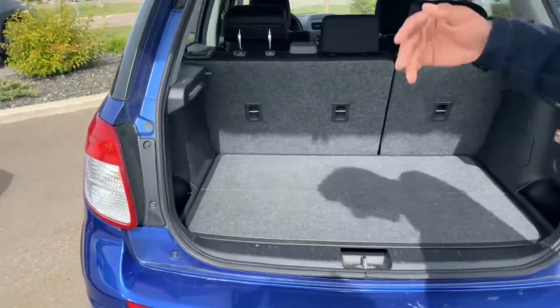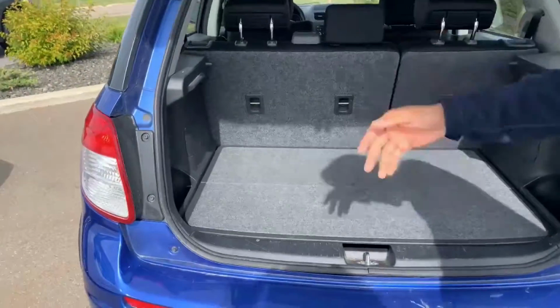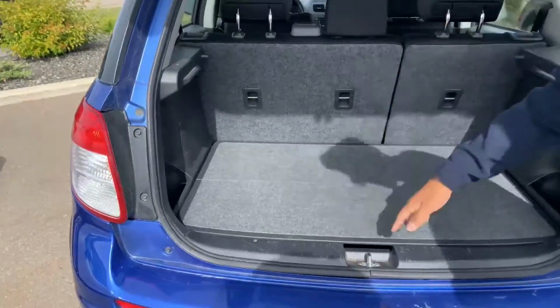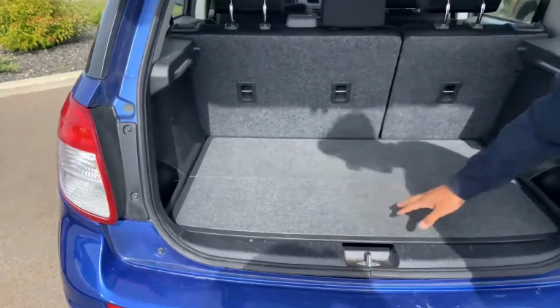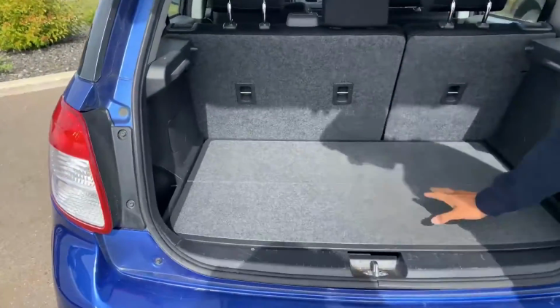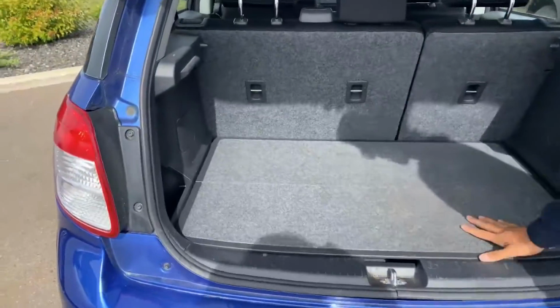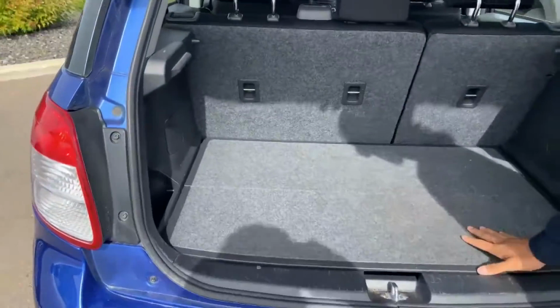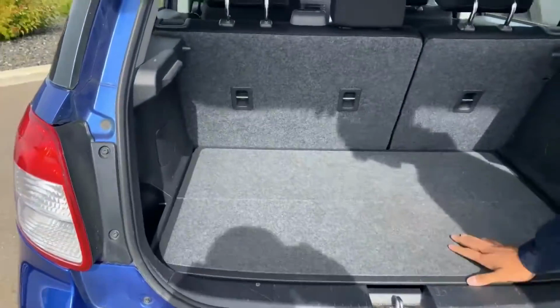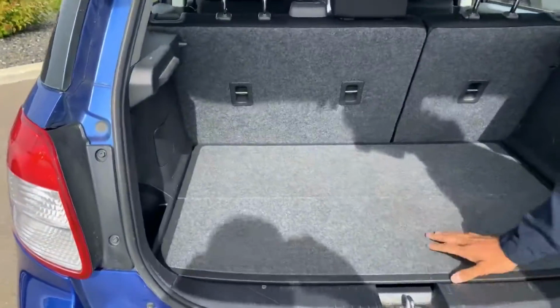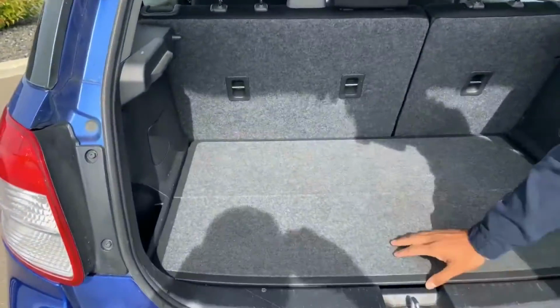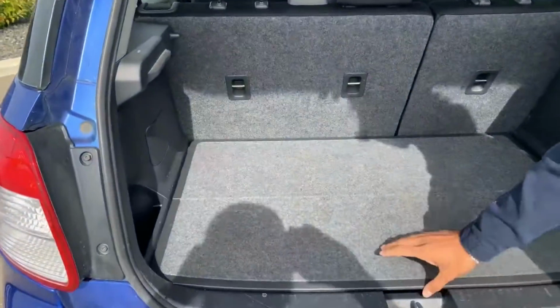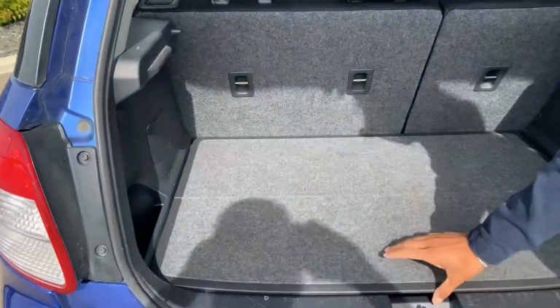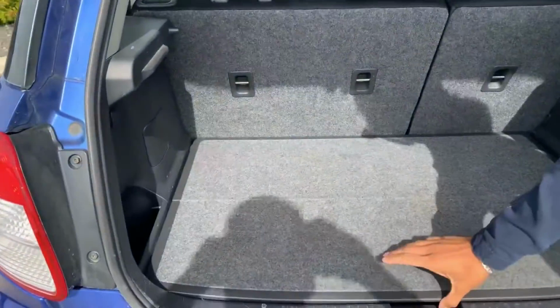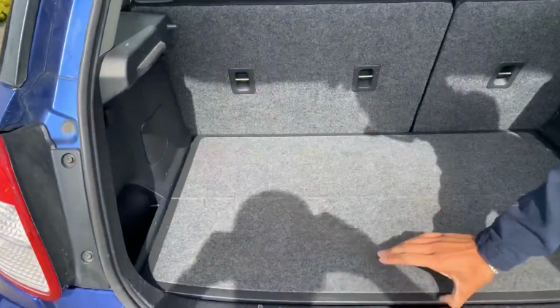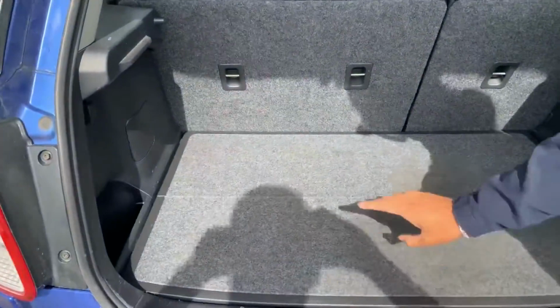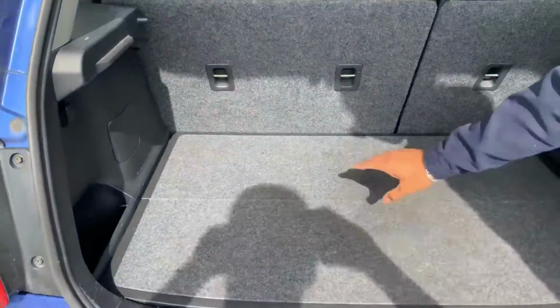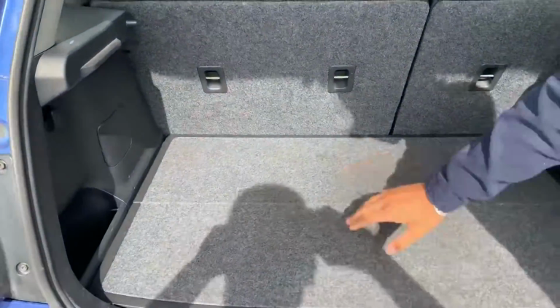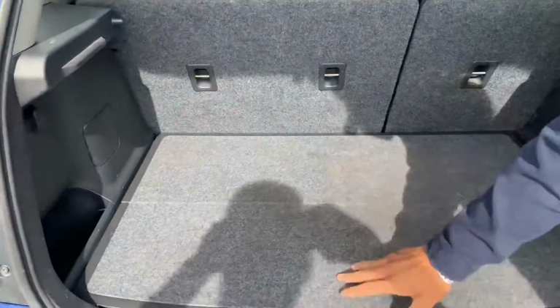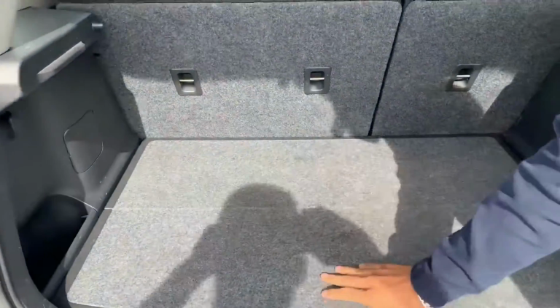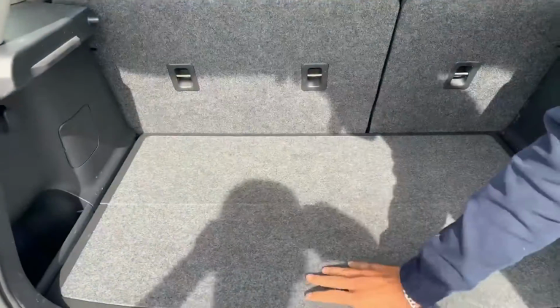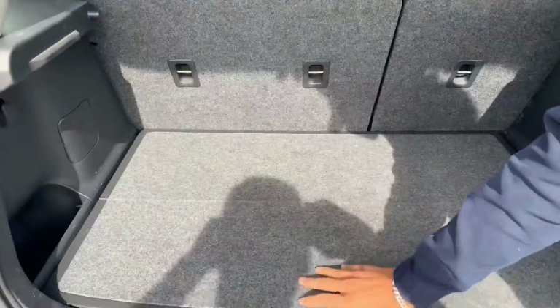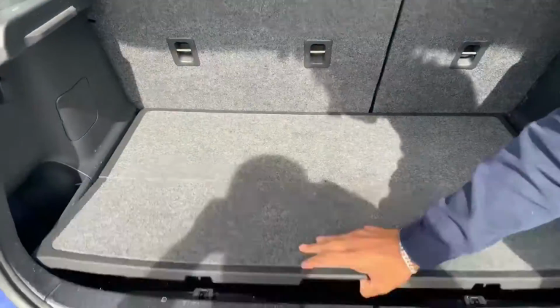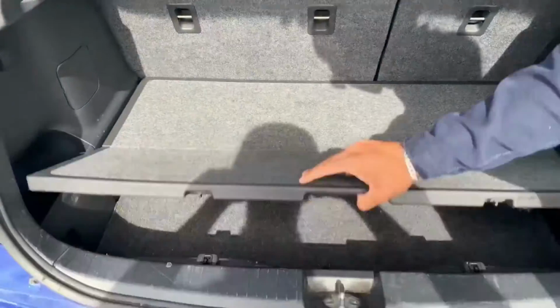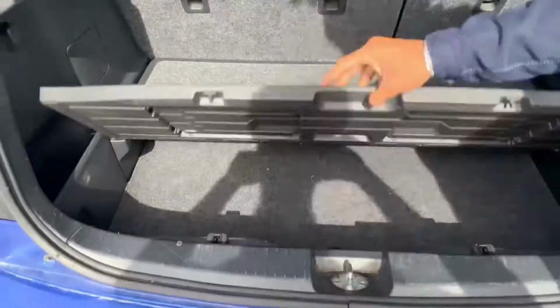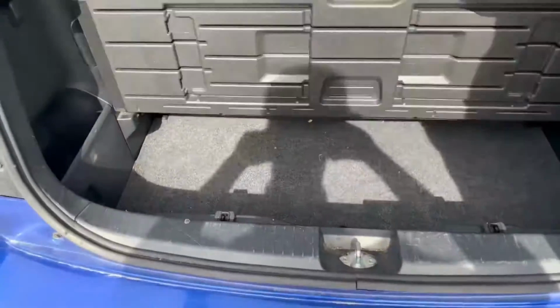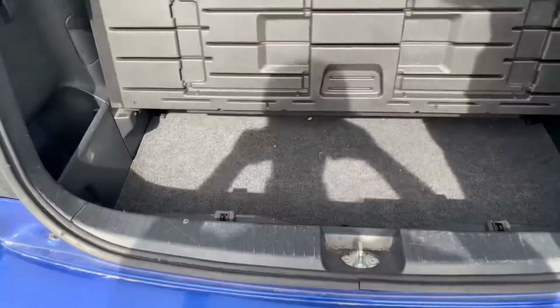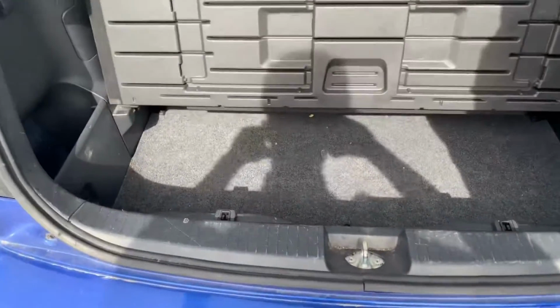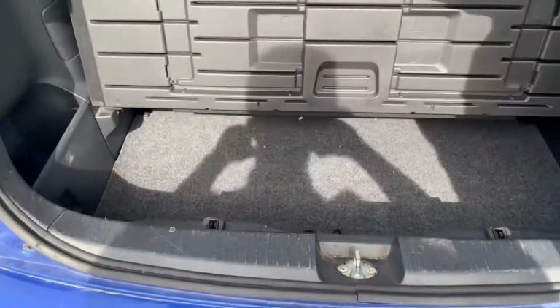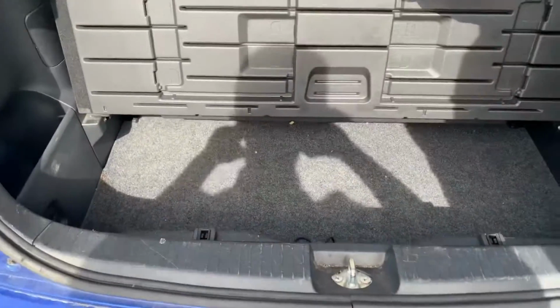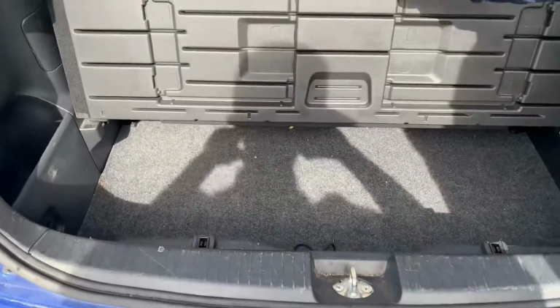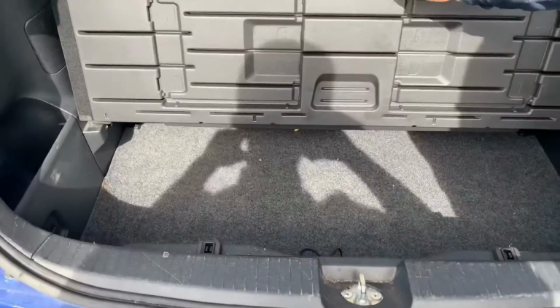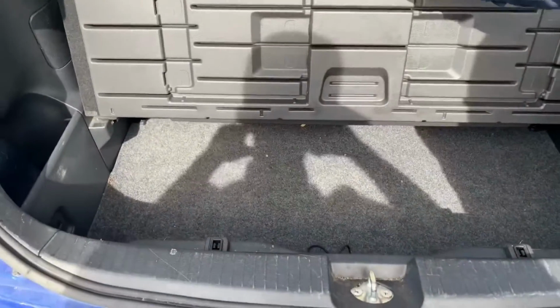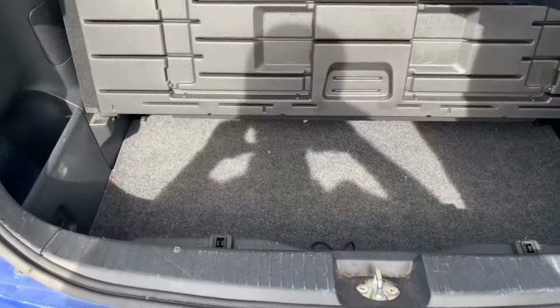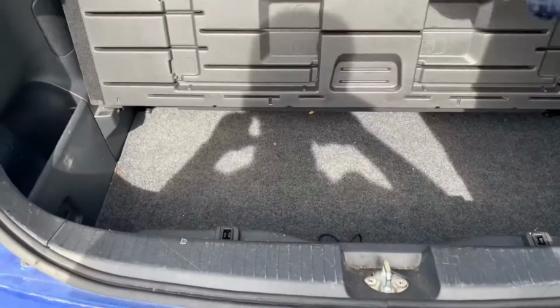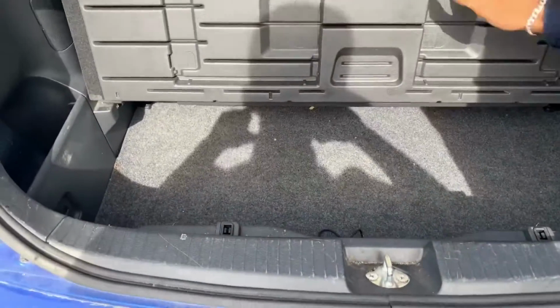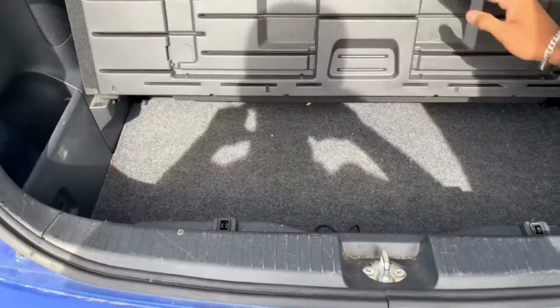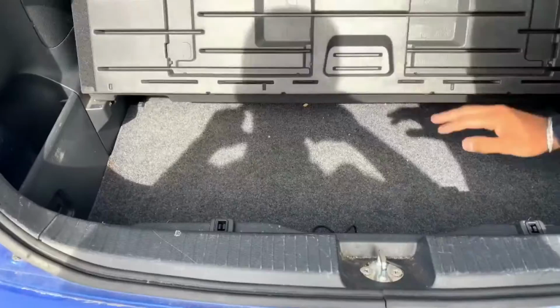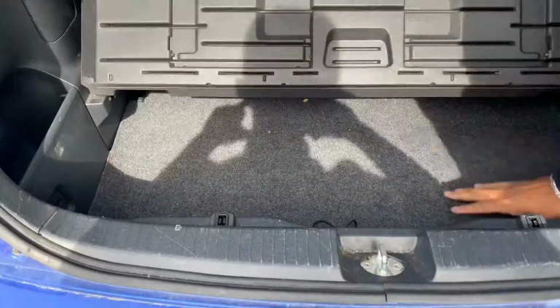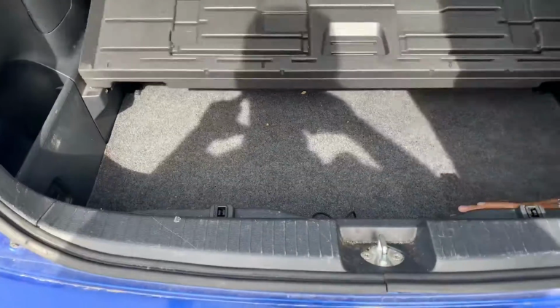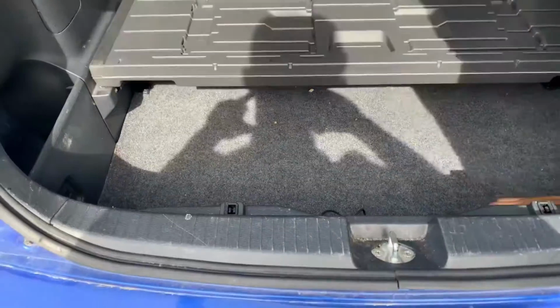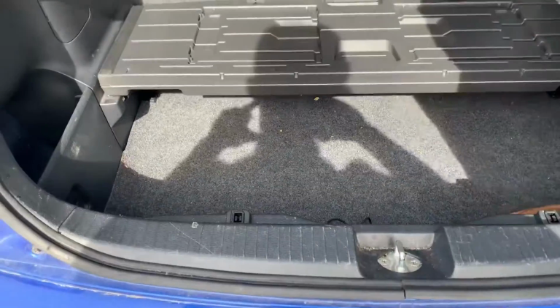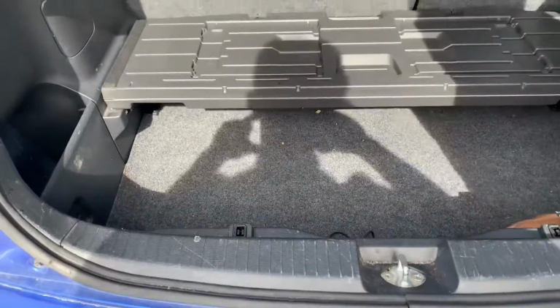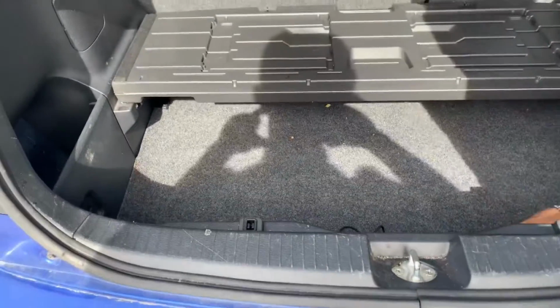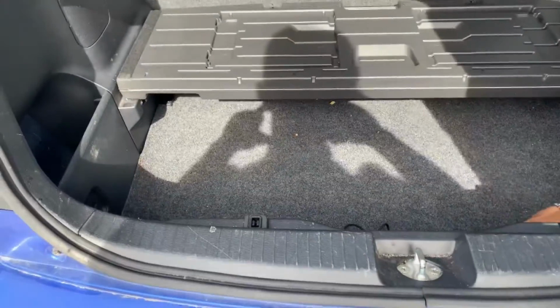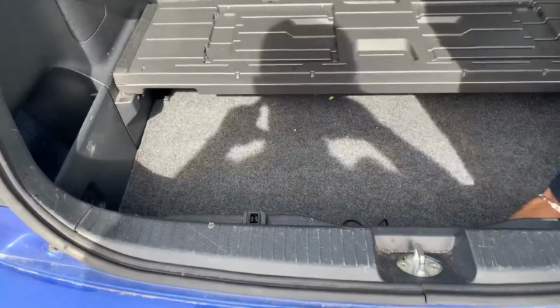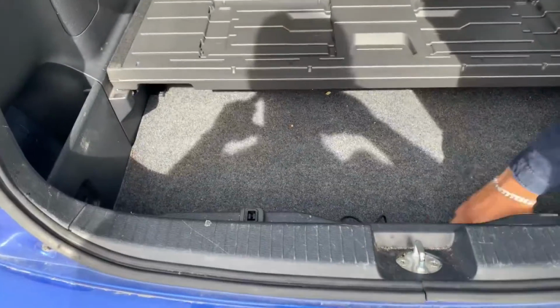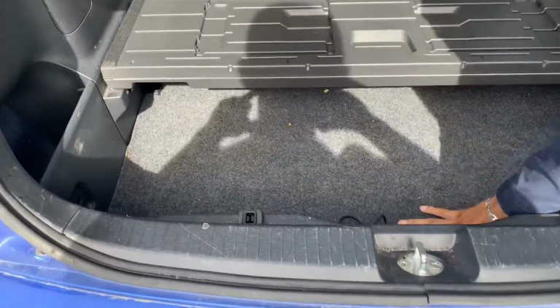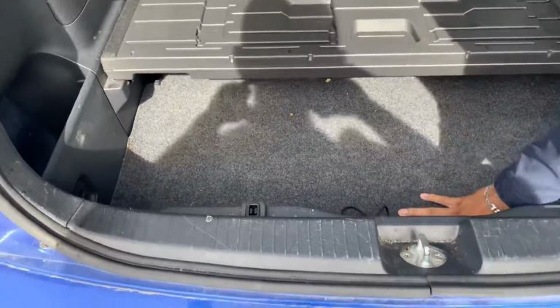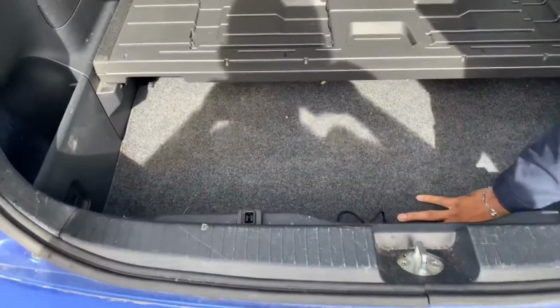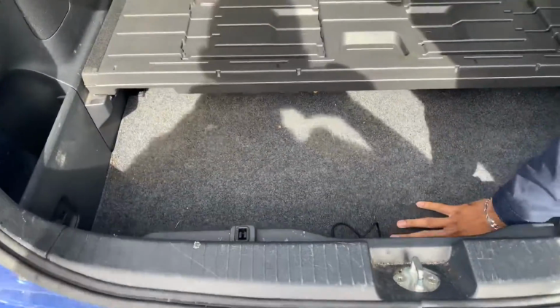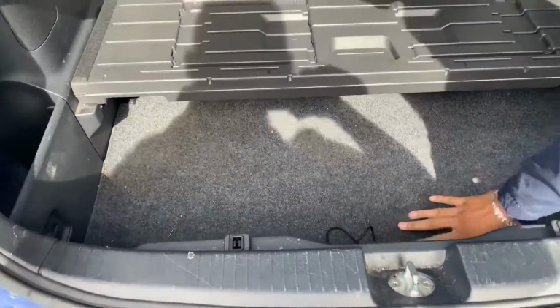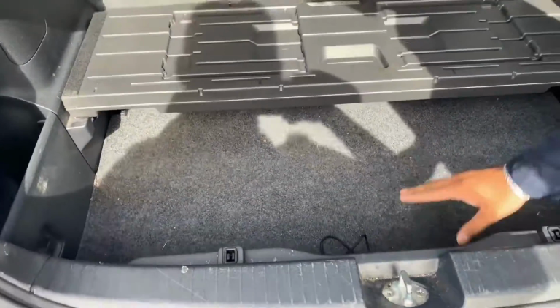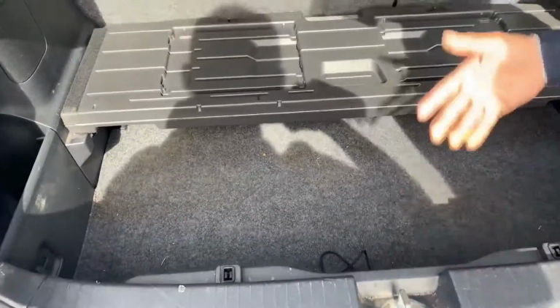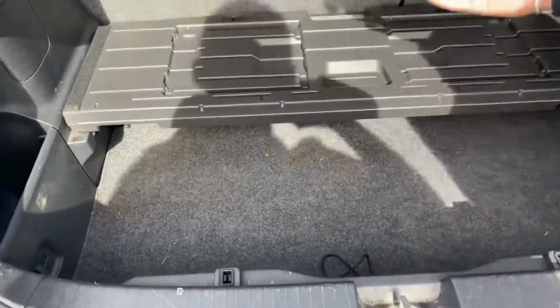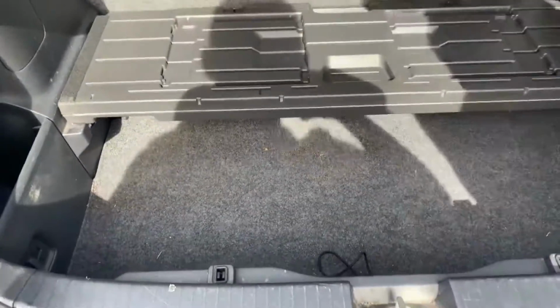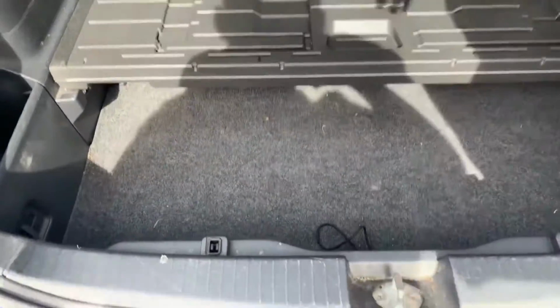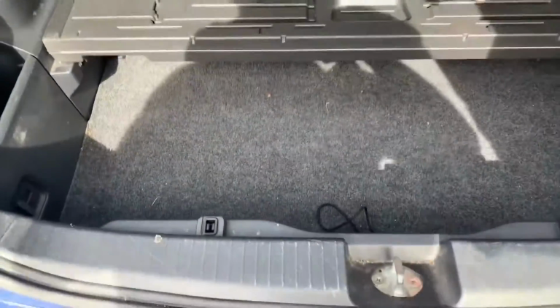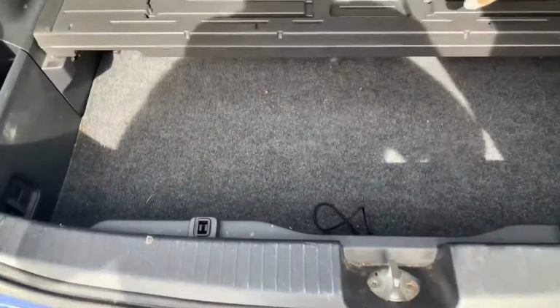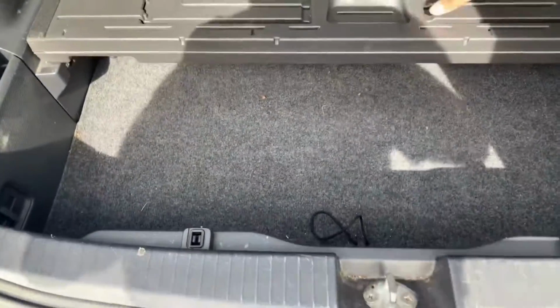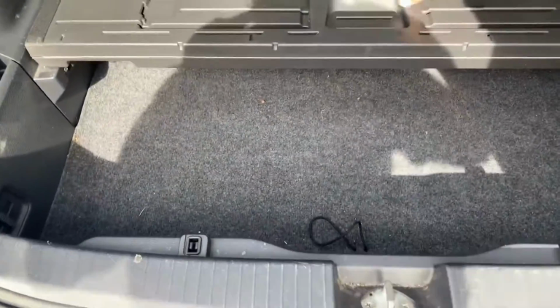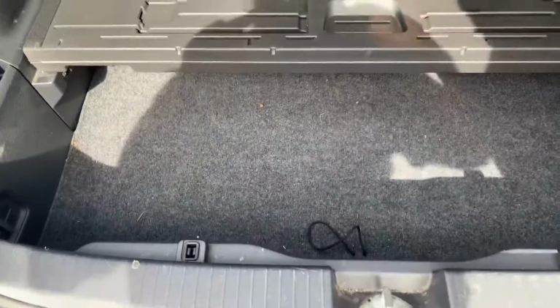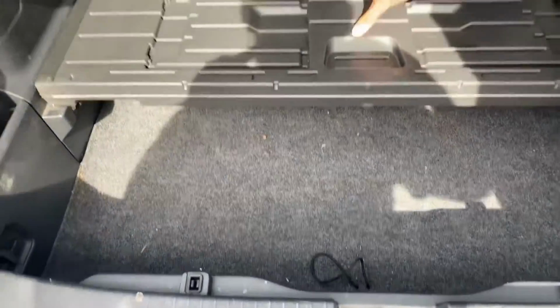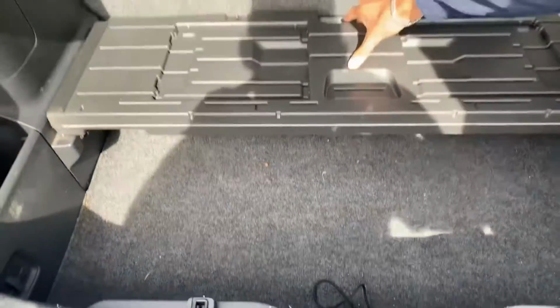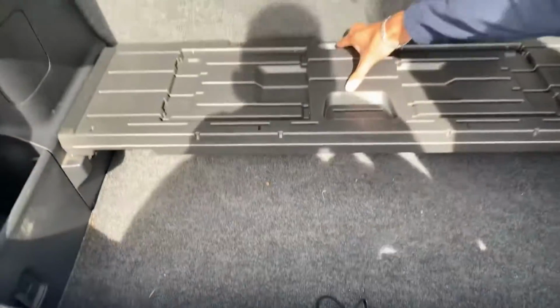Really good amount of space for a hatch. Pop this open — extra cargo space. And then underneath, that is going to be your jack.